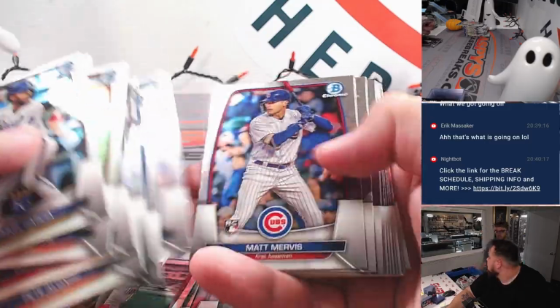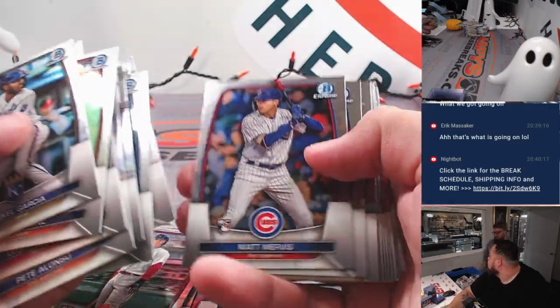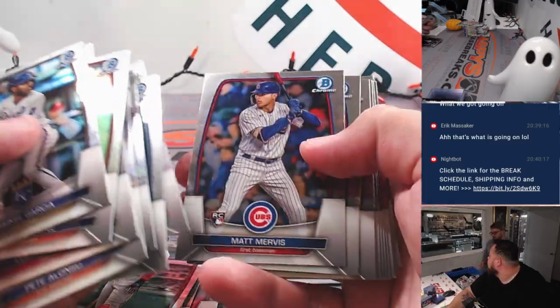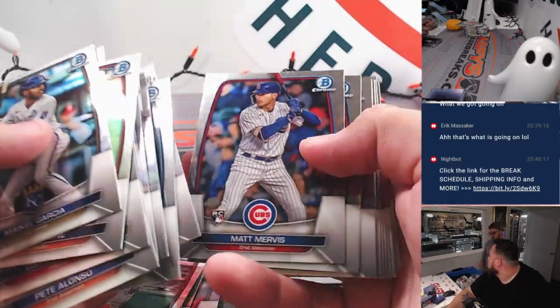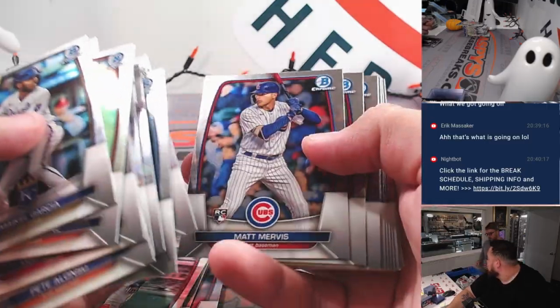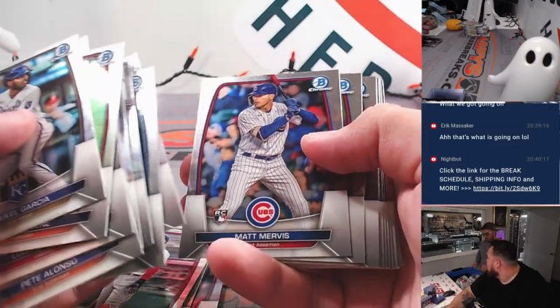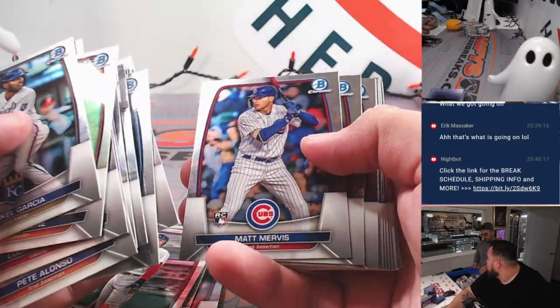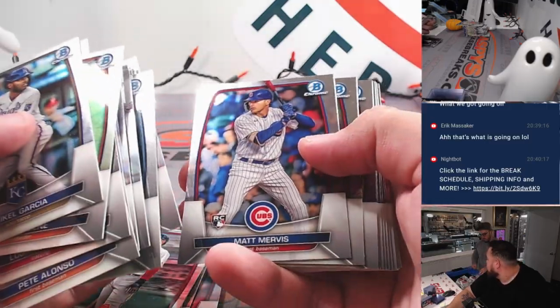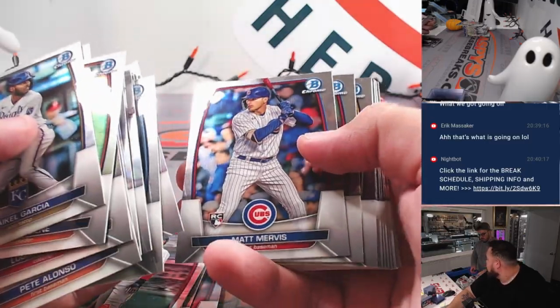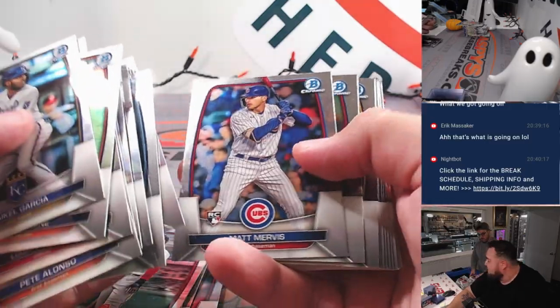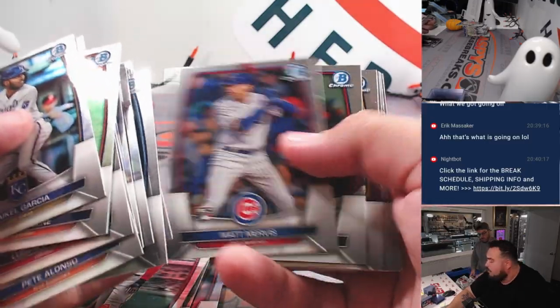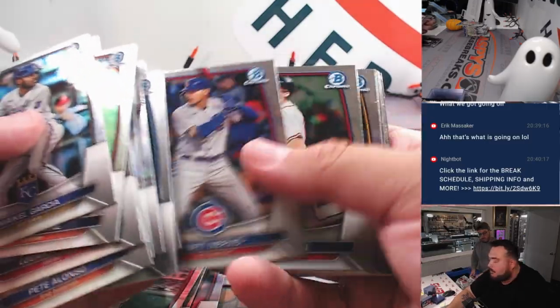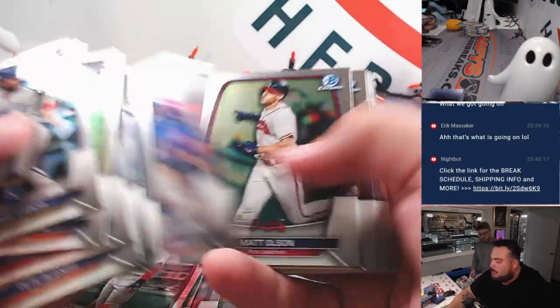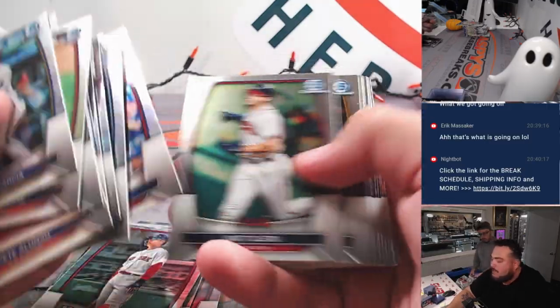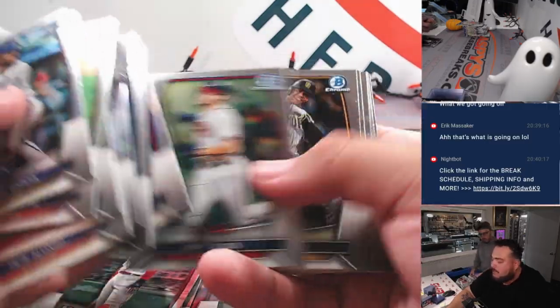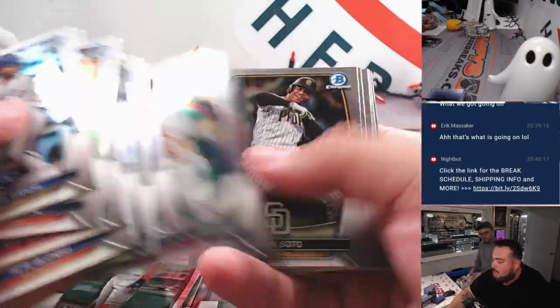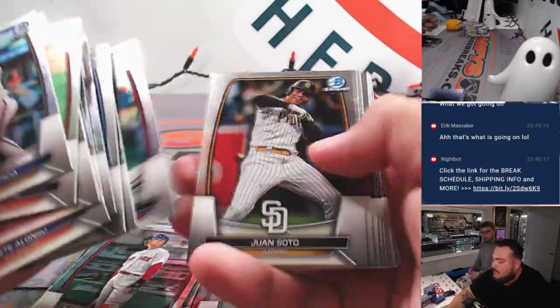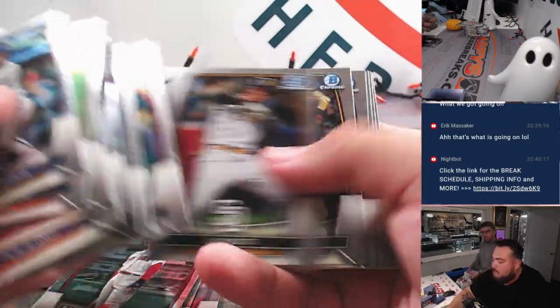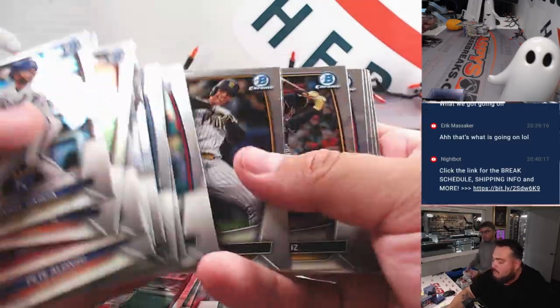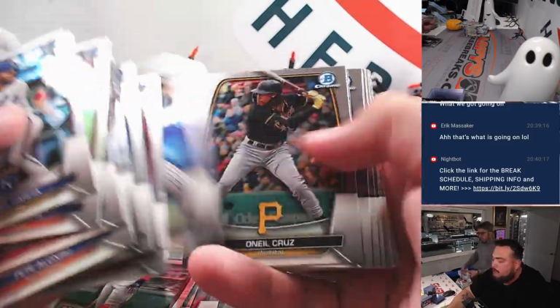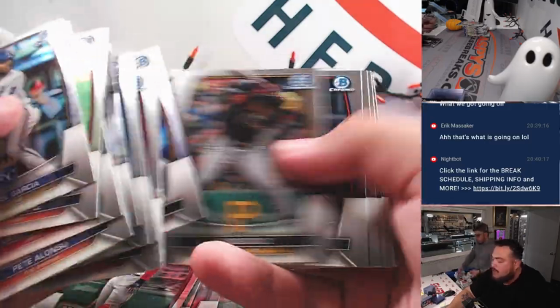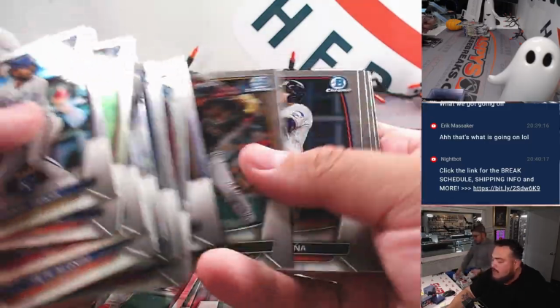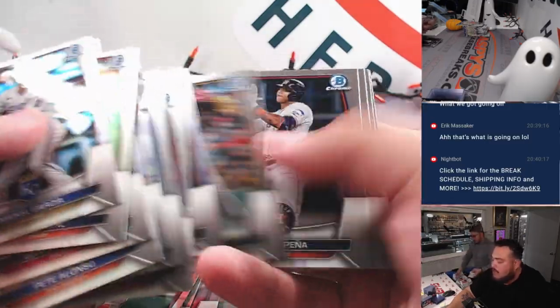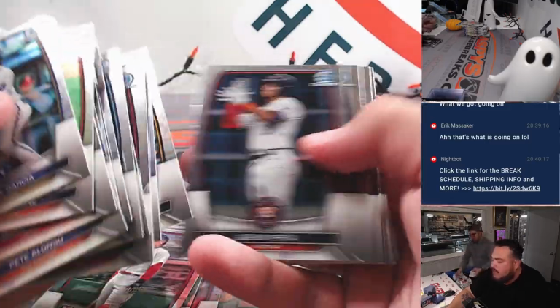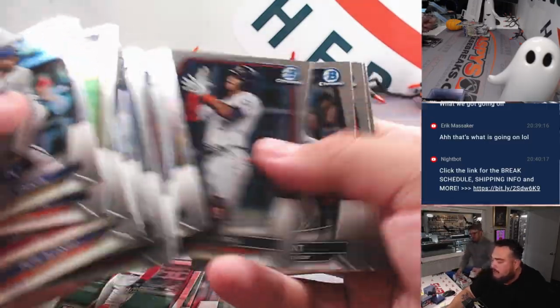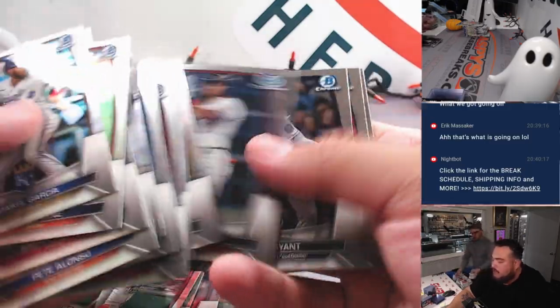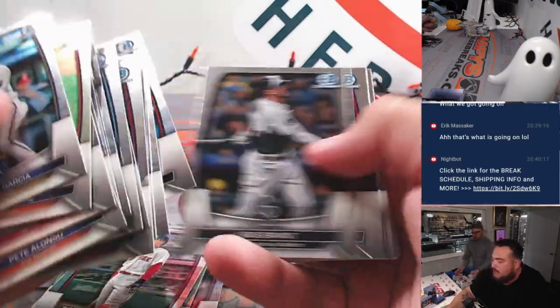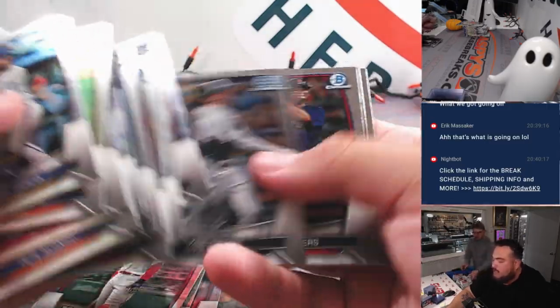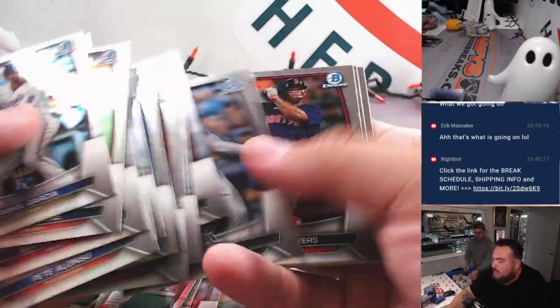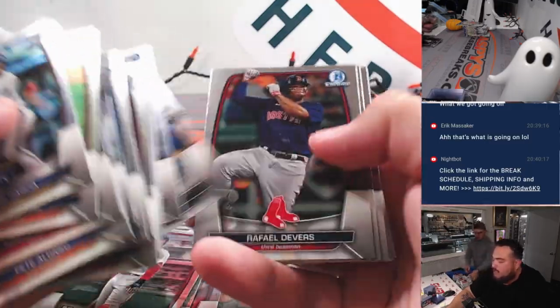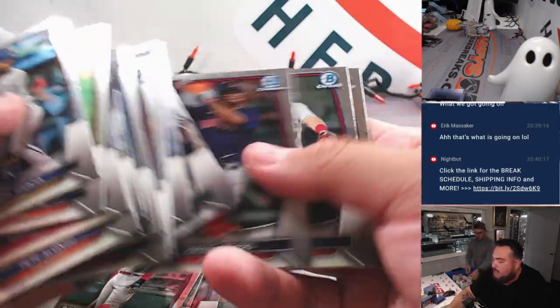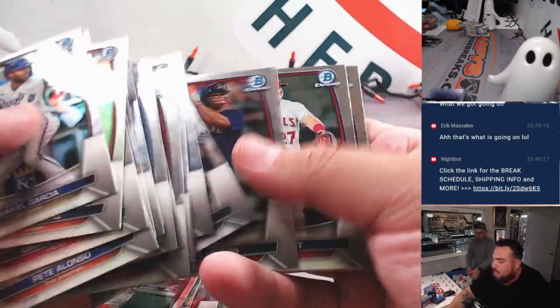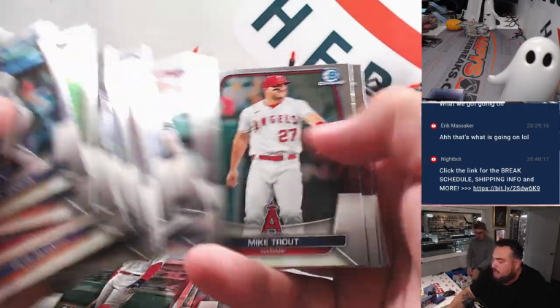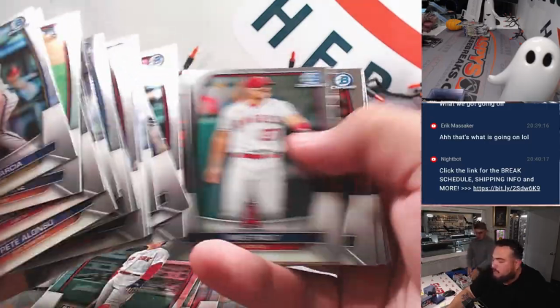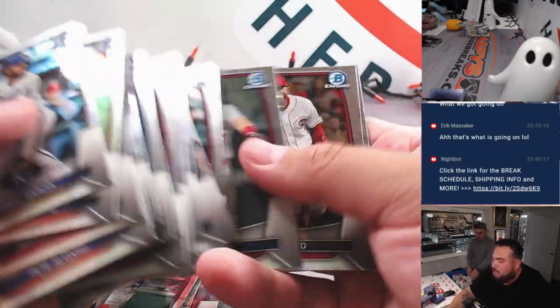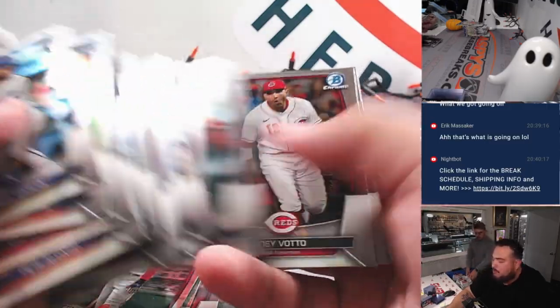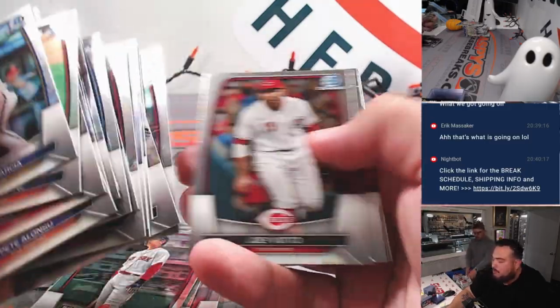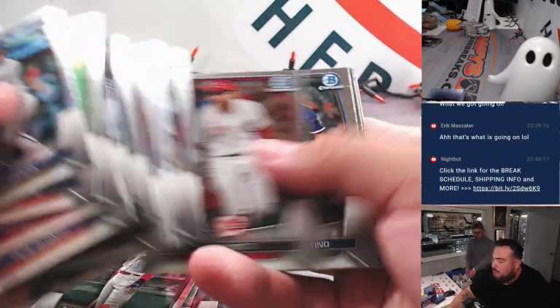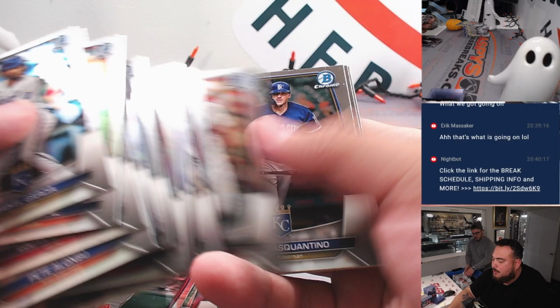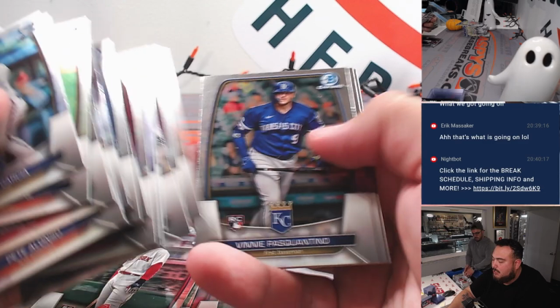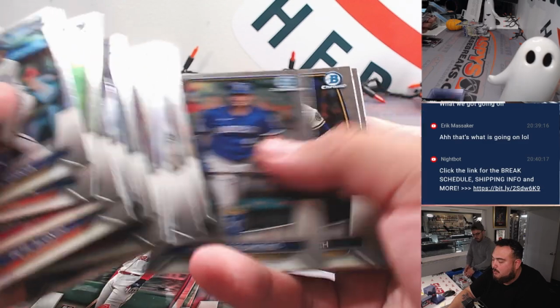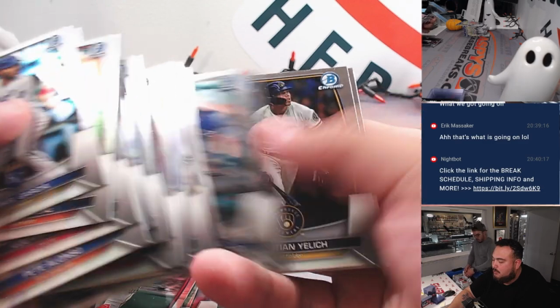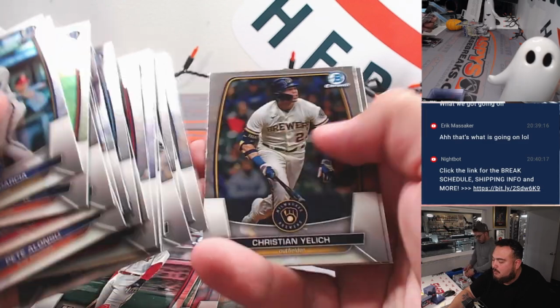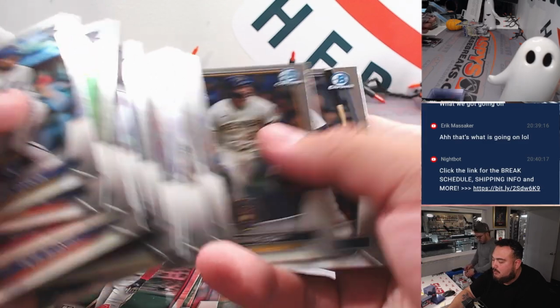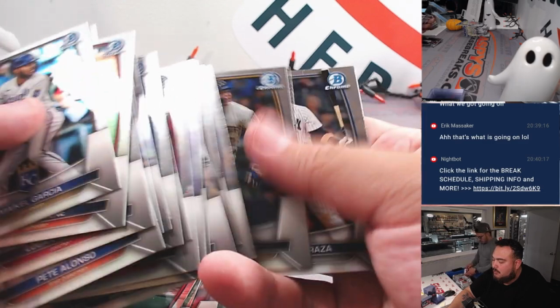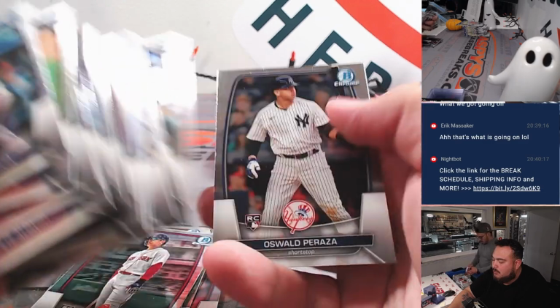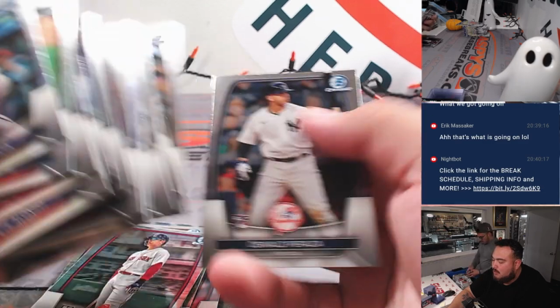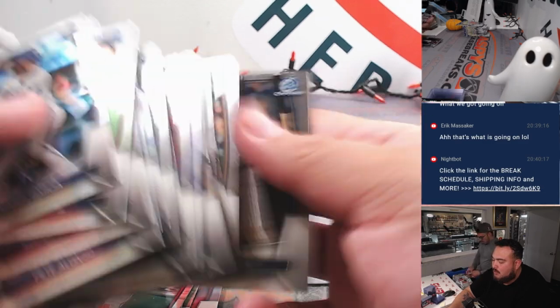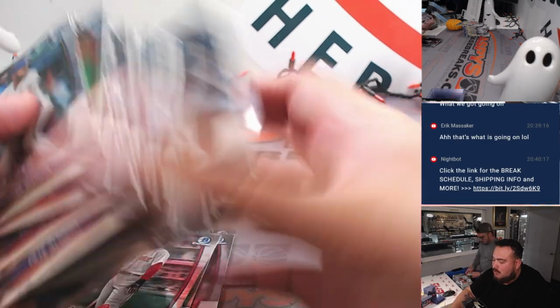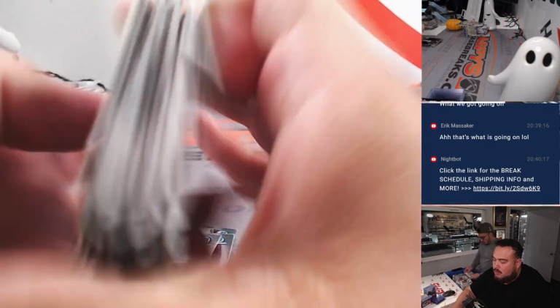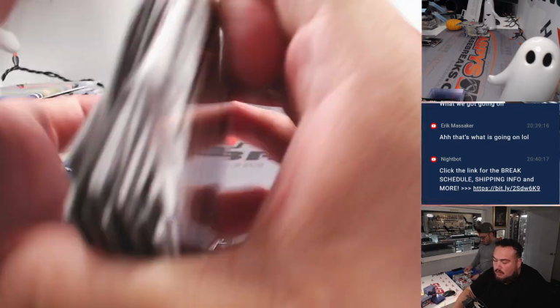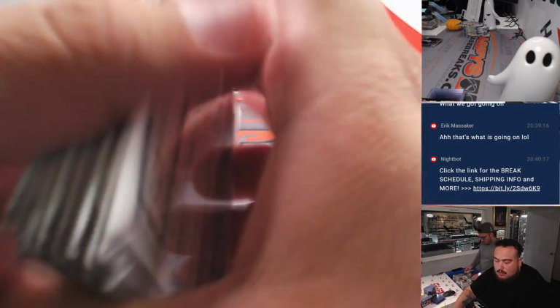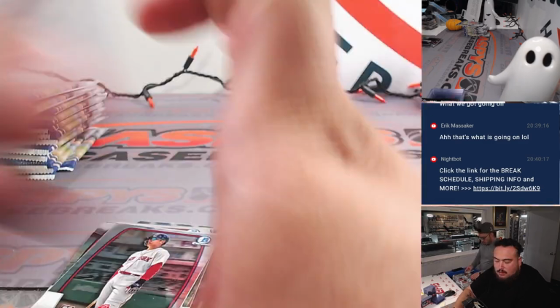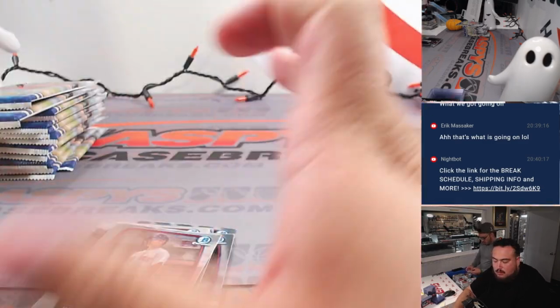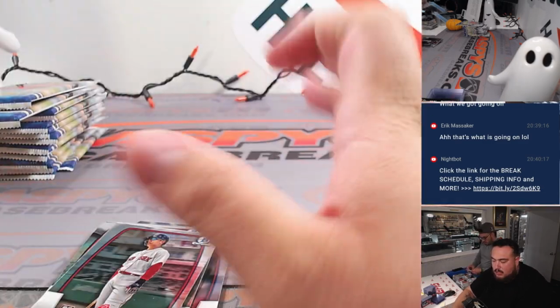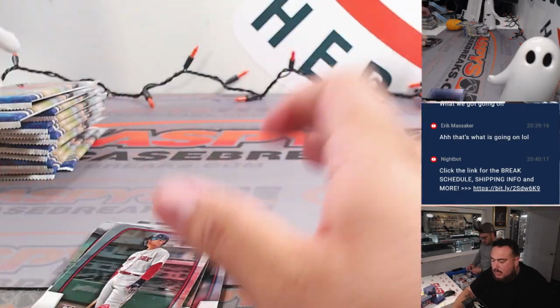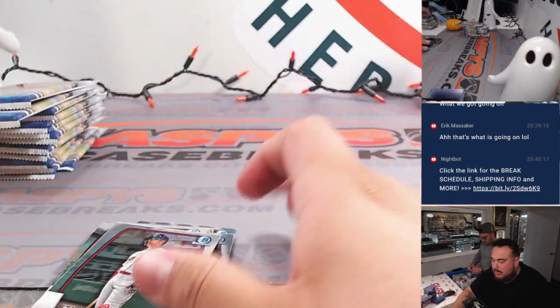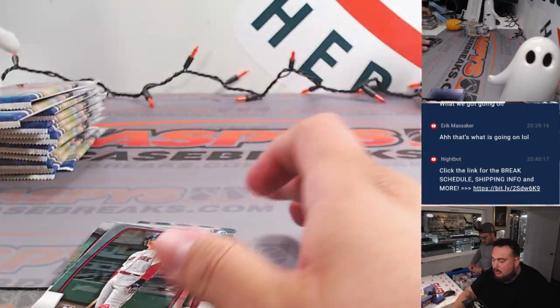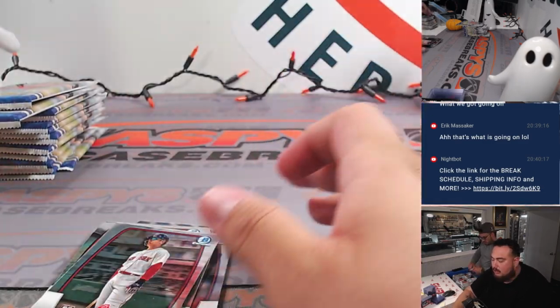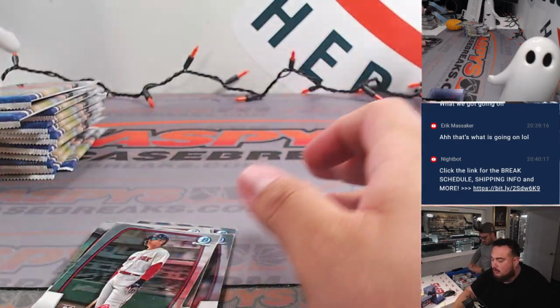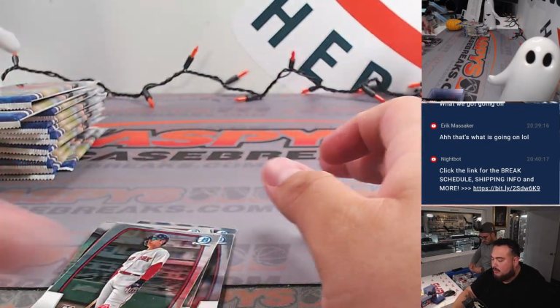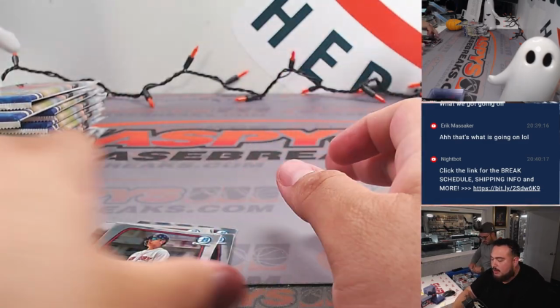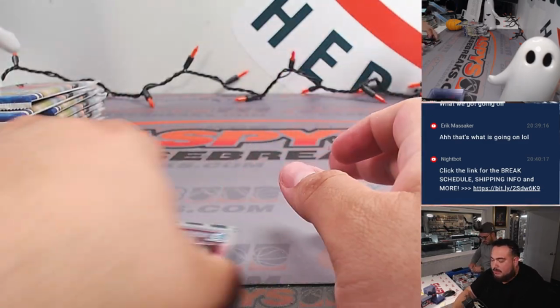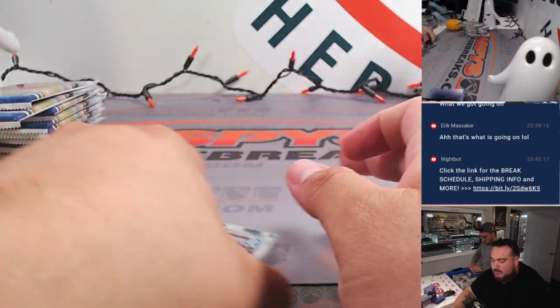Yeah, you can start ripping those base ones — rip those base ones. Yeah, of course. Rip those base ones and I can go through them after.